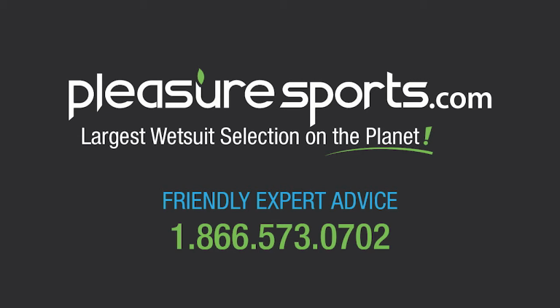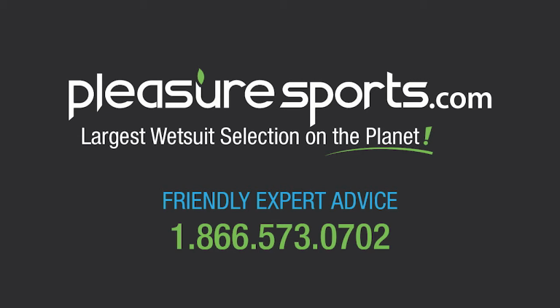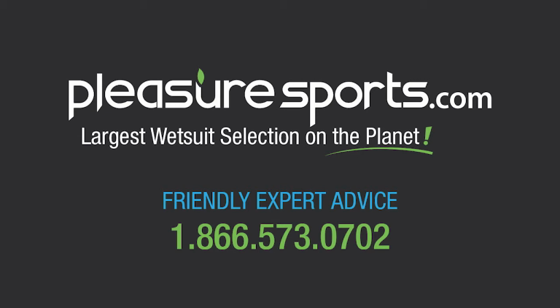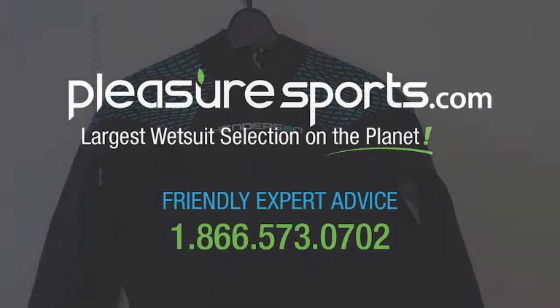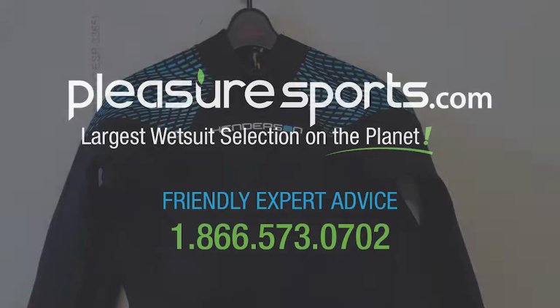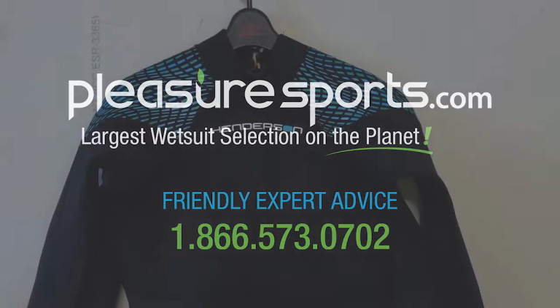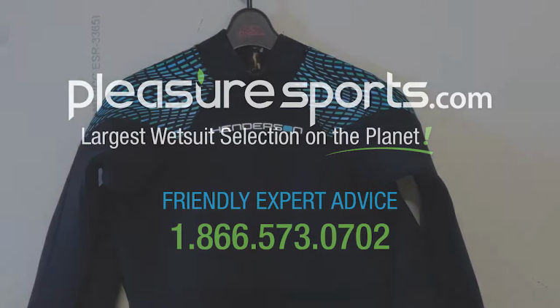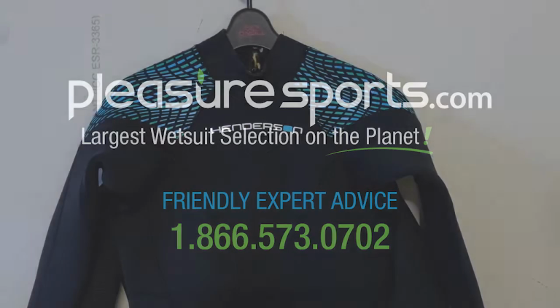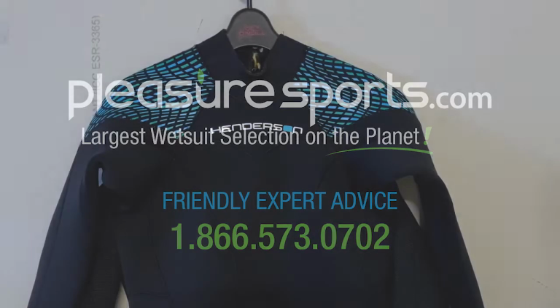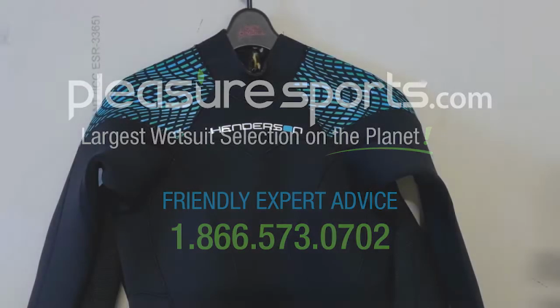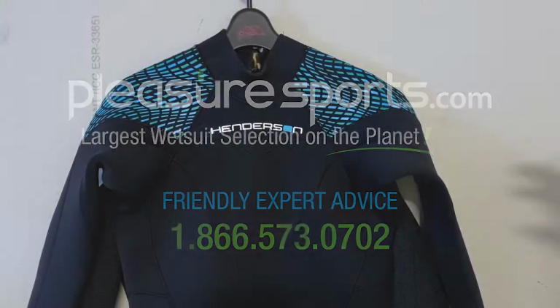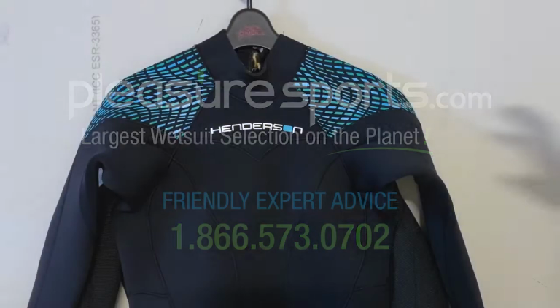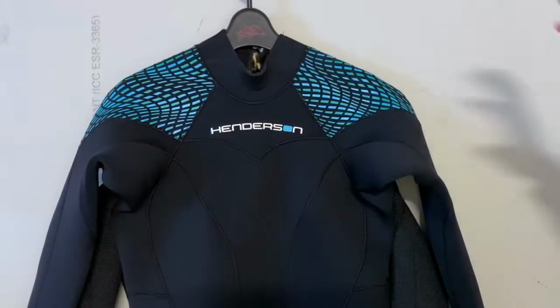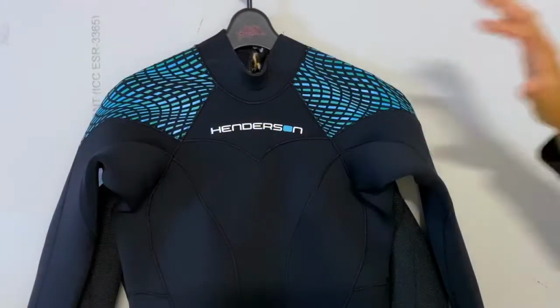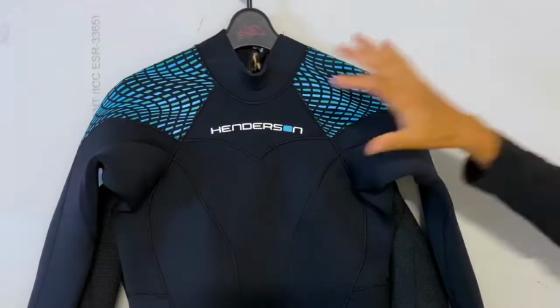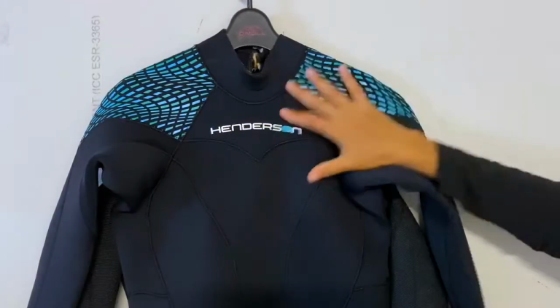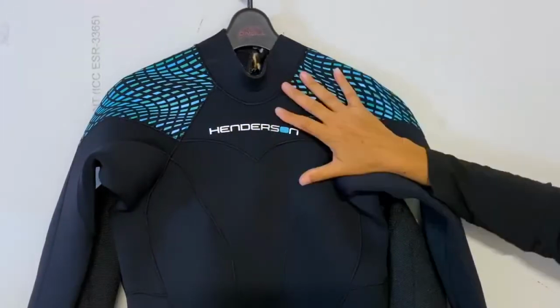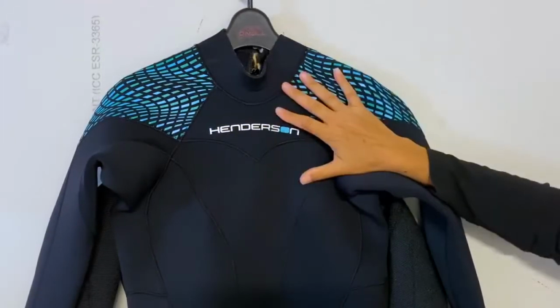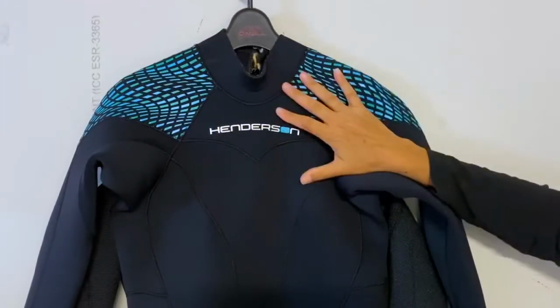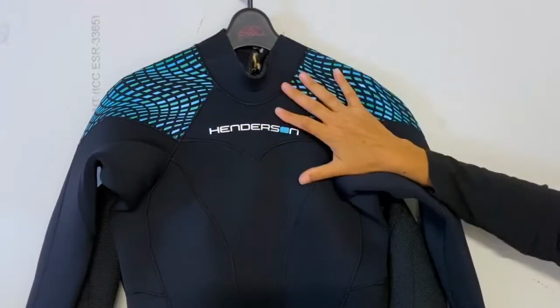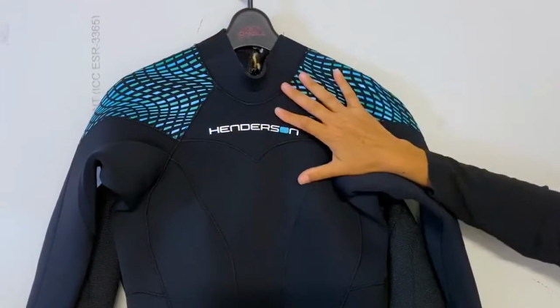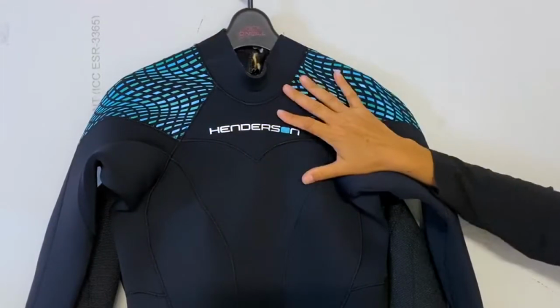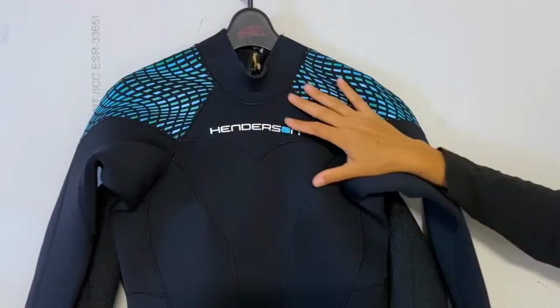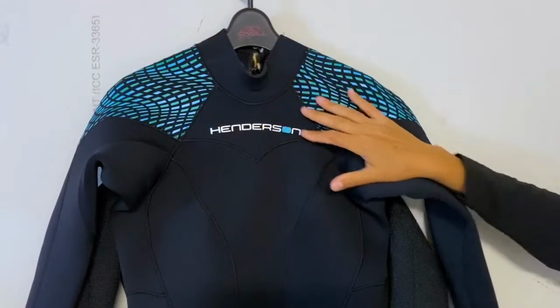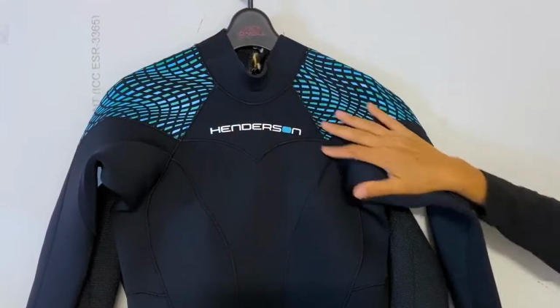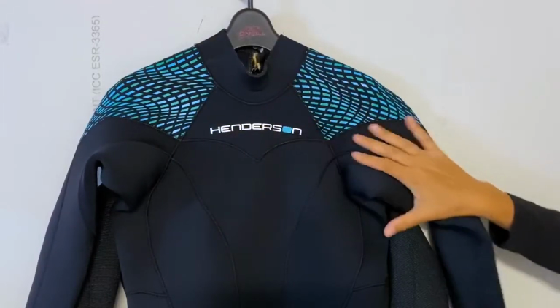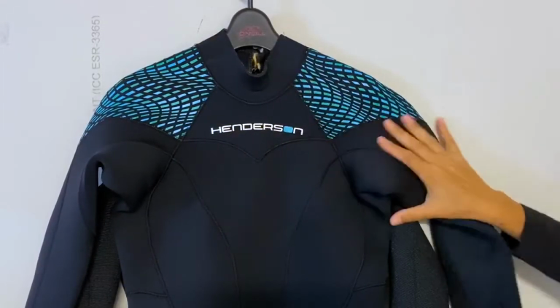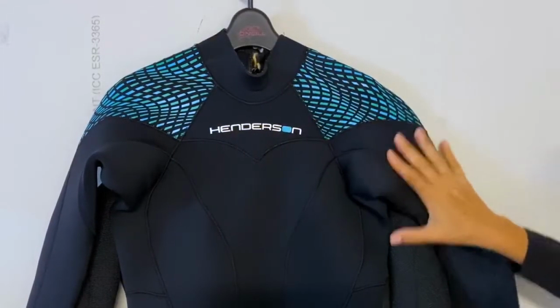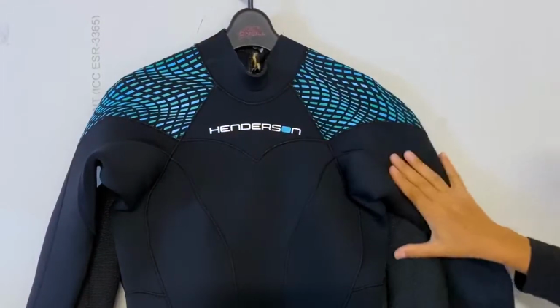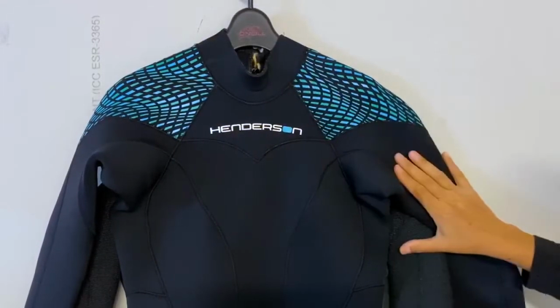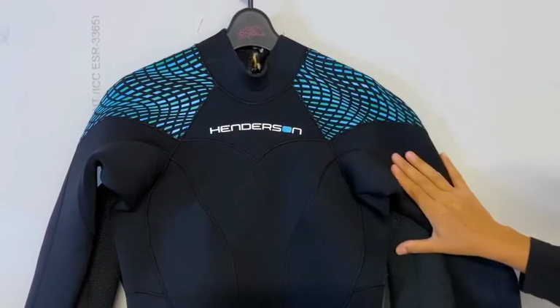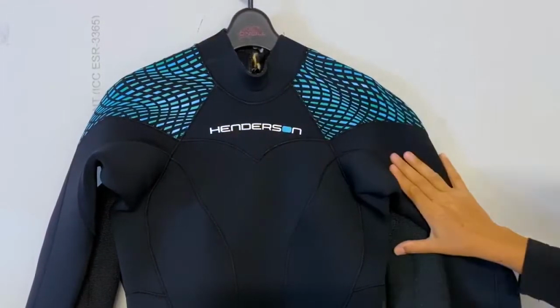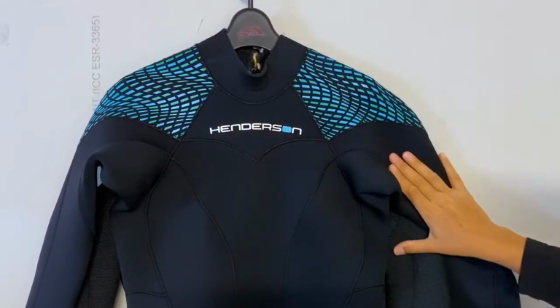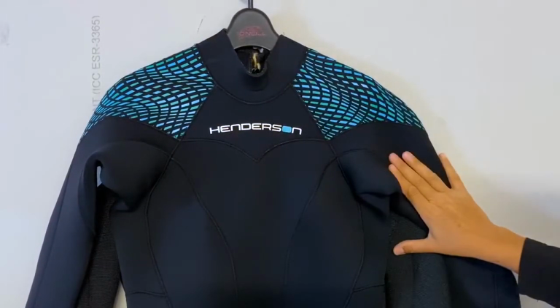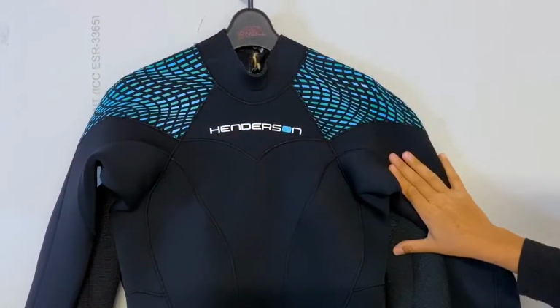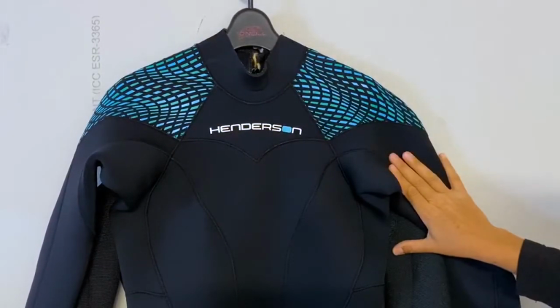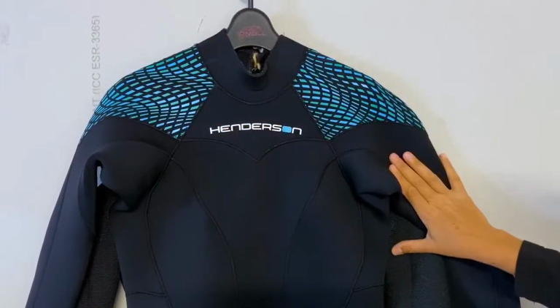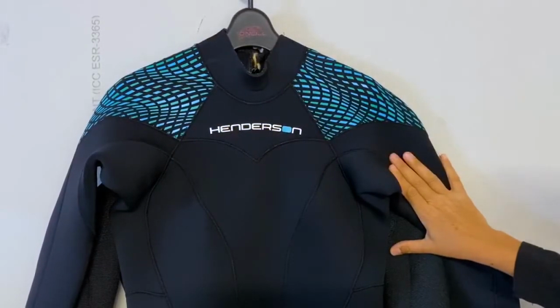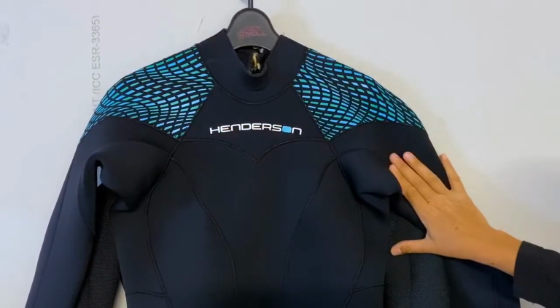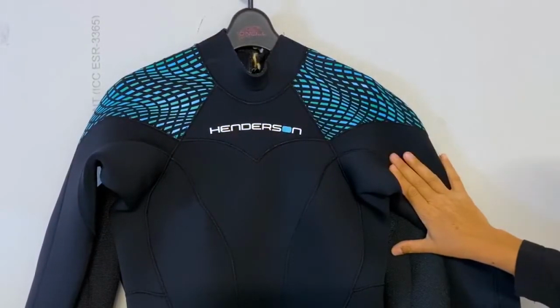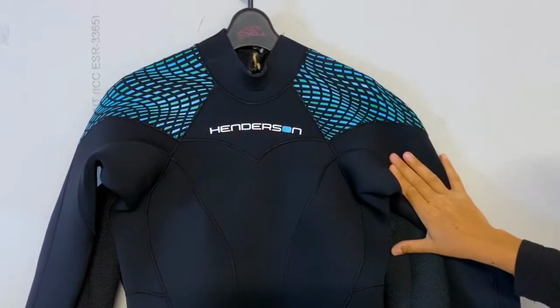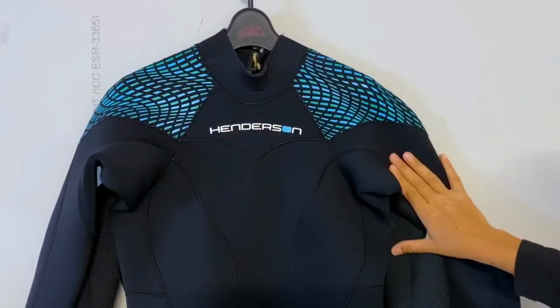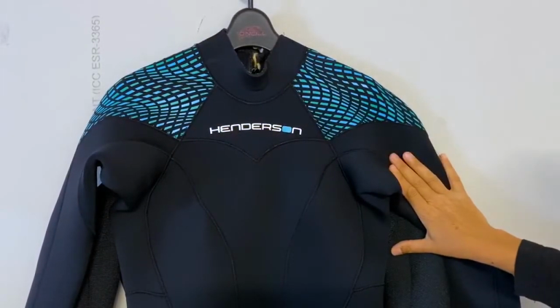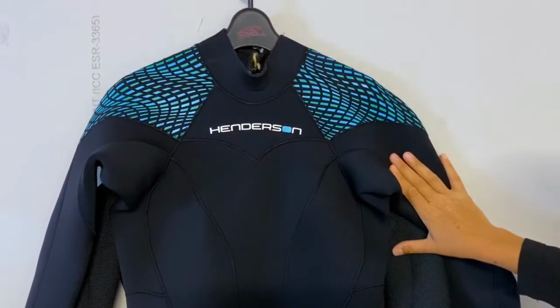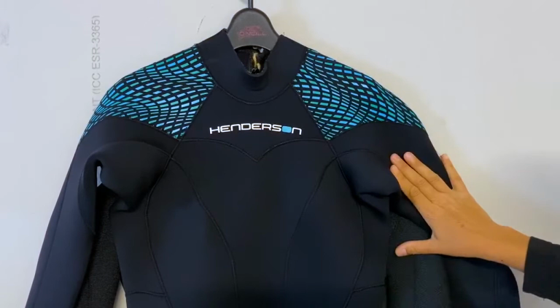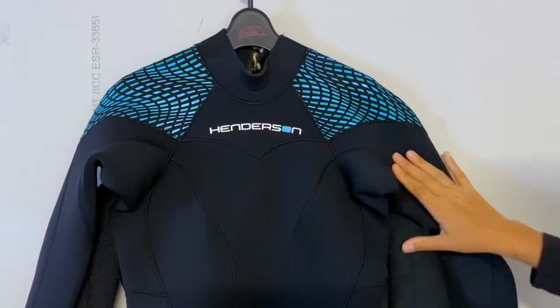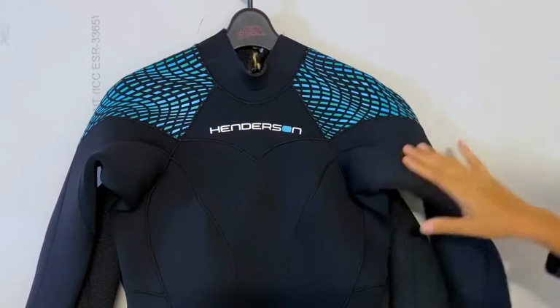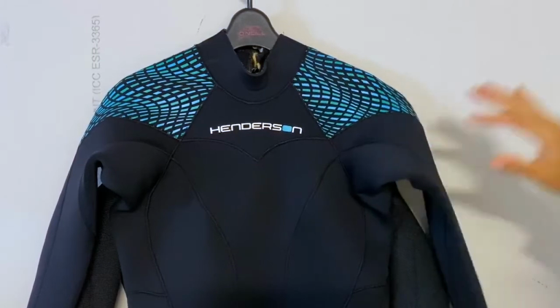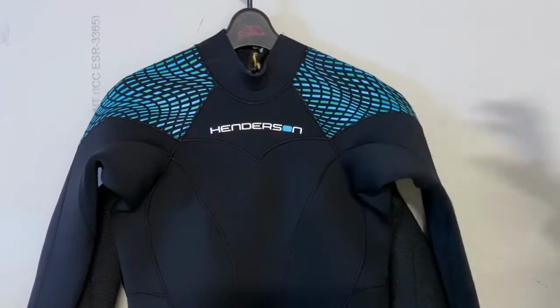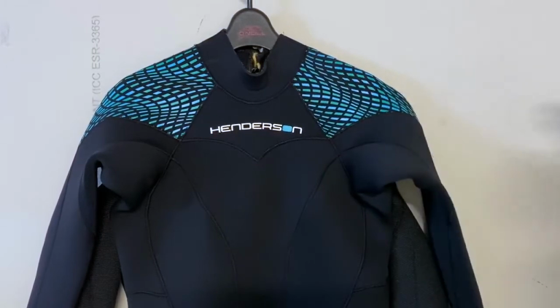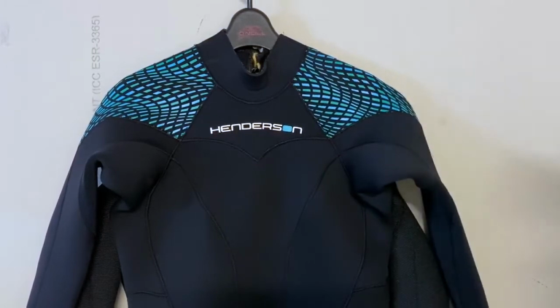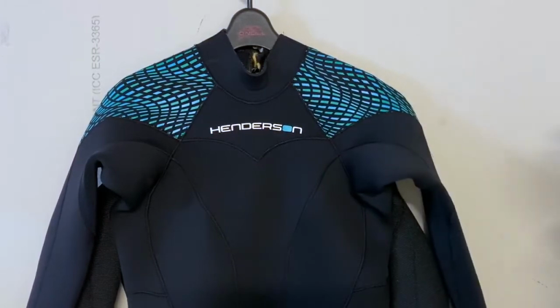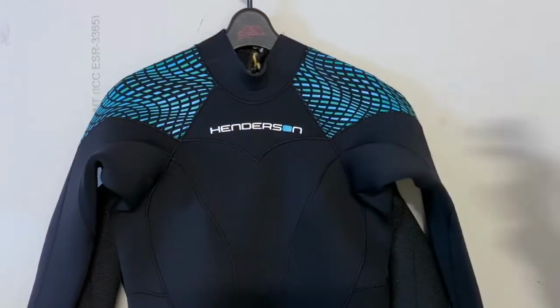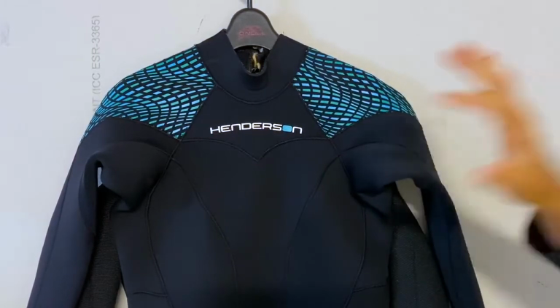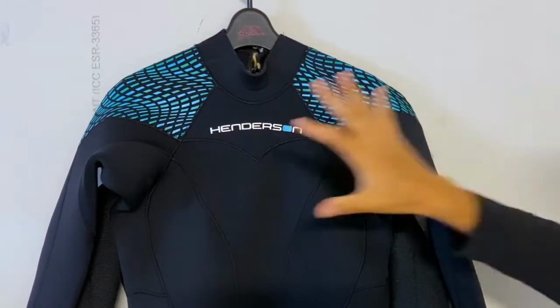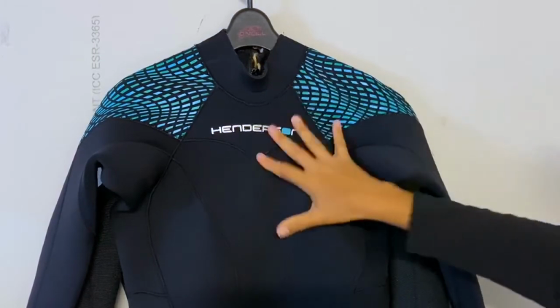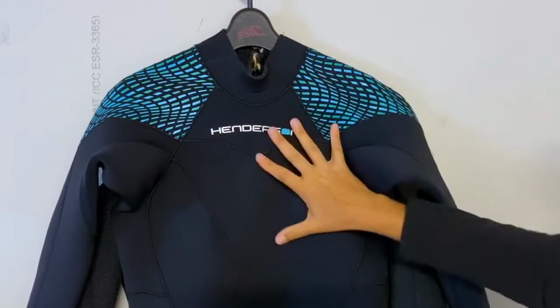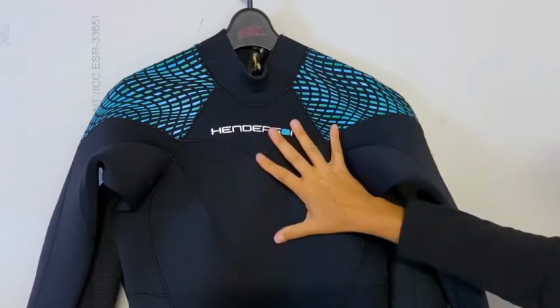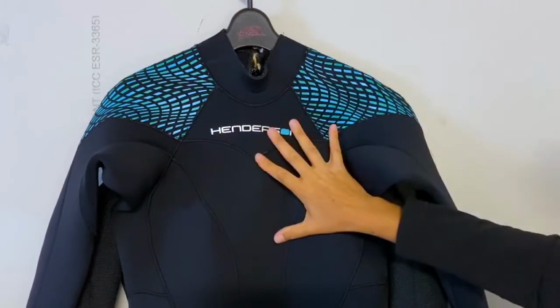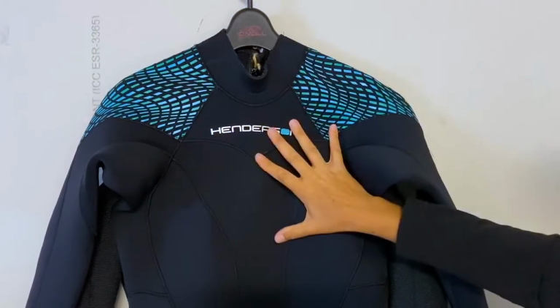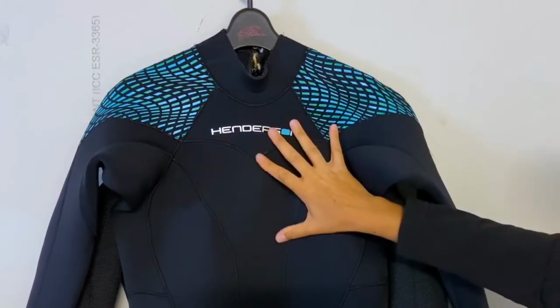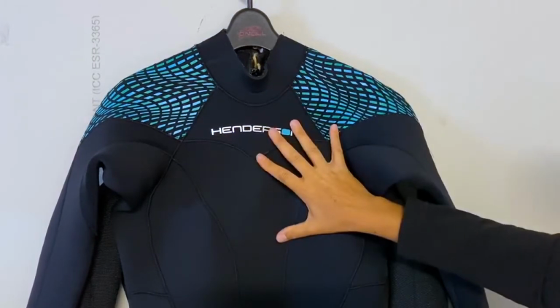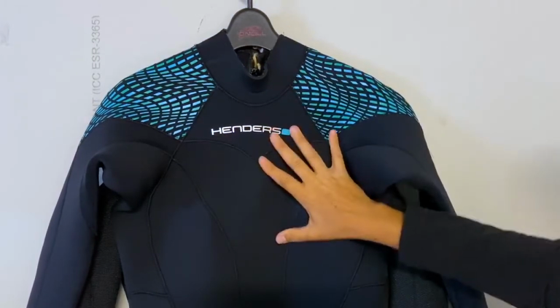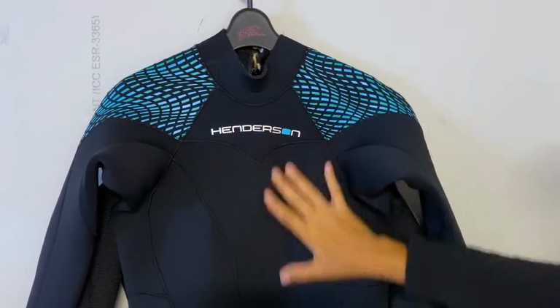Hi, welcome to Pleasure Sports. Today I'm excited to show you the new Henderson Eco-Friendly Sustainable Wetsuit.